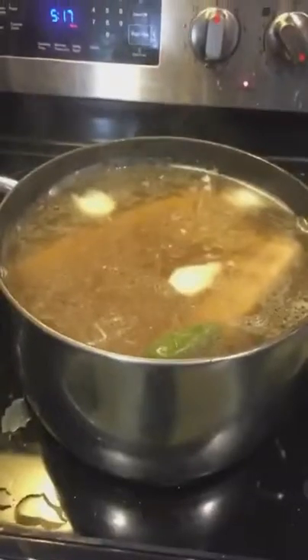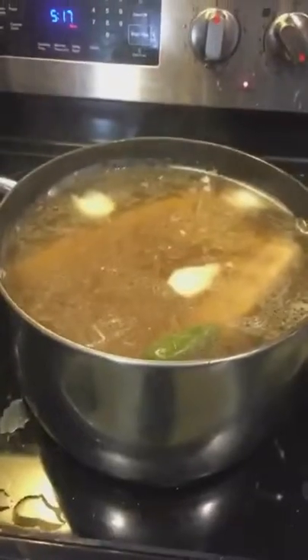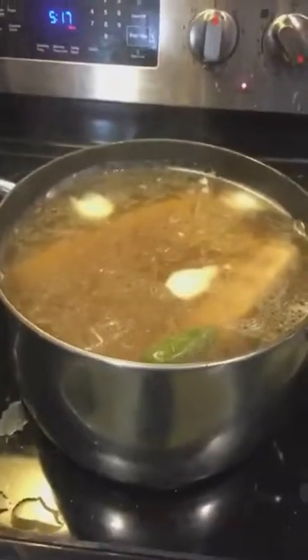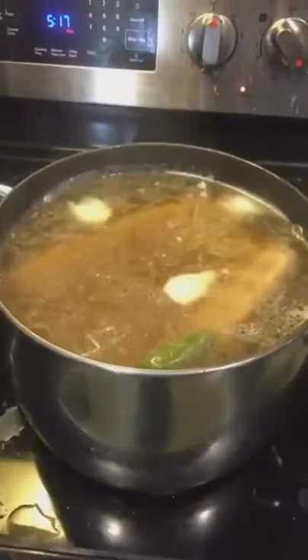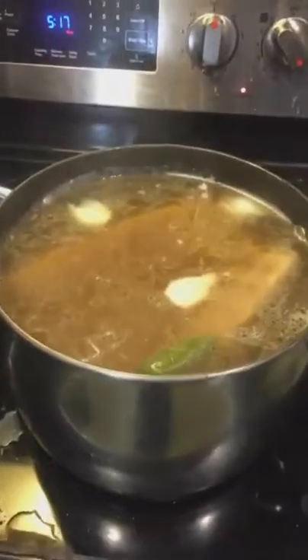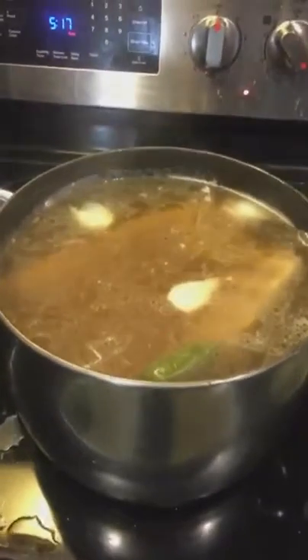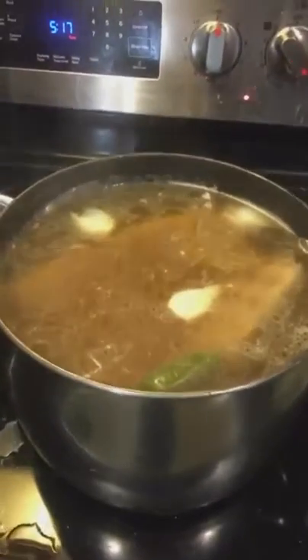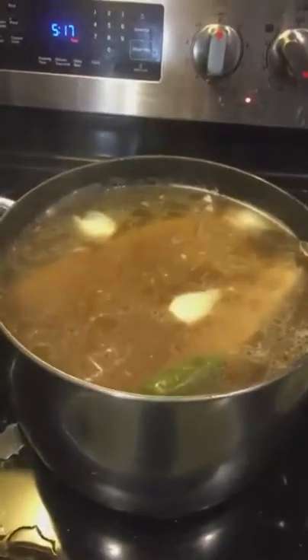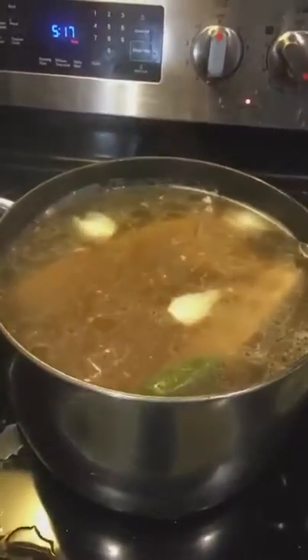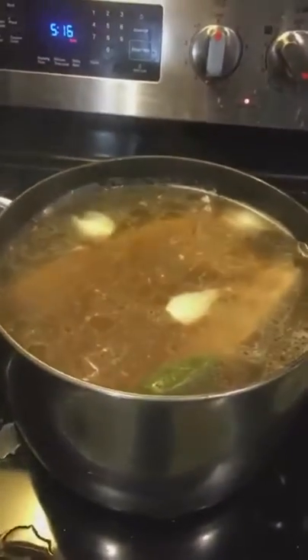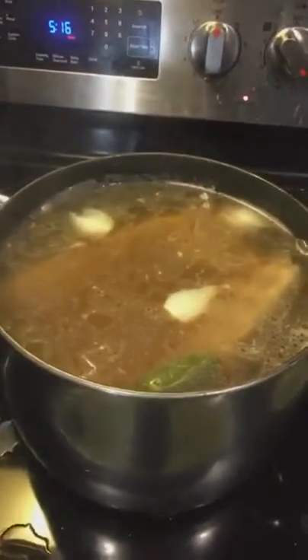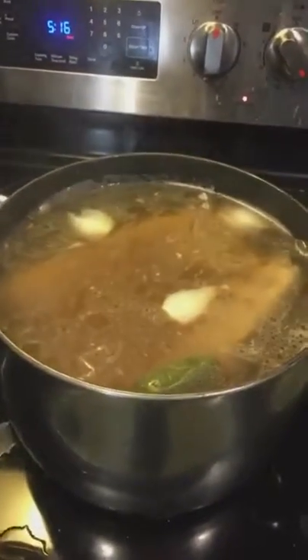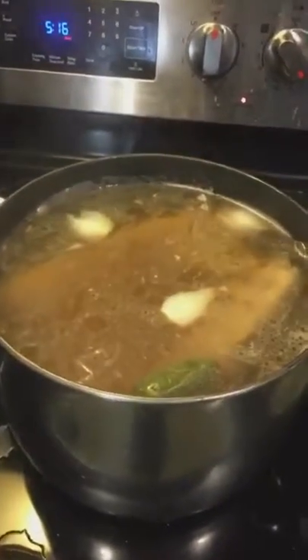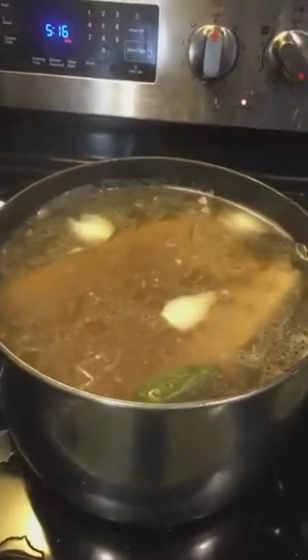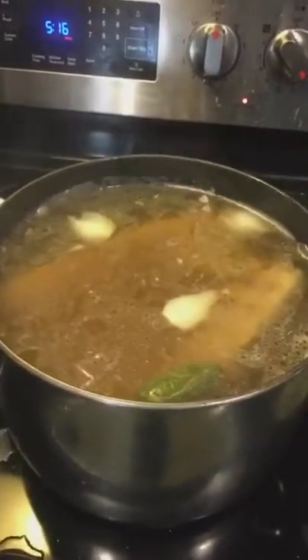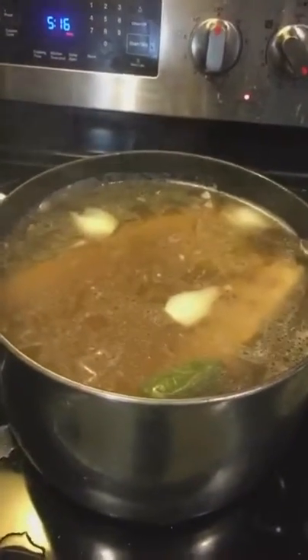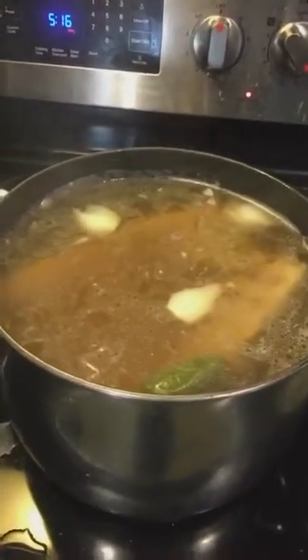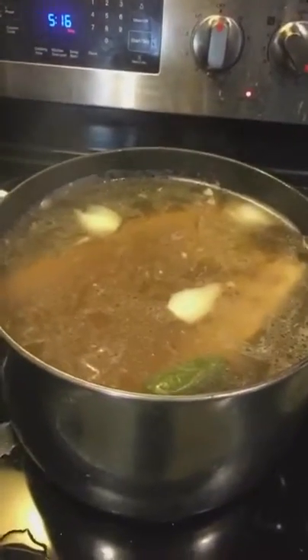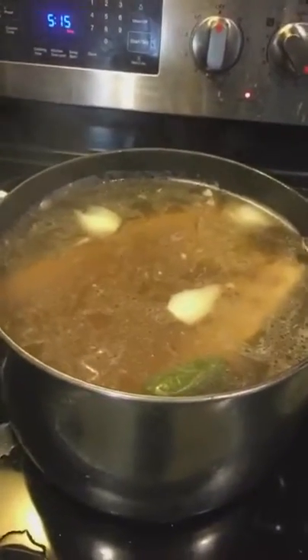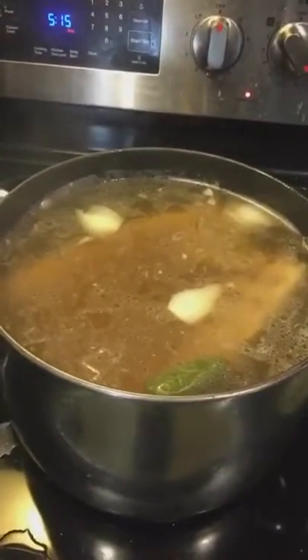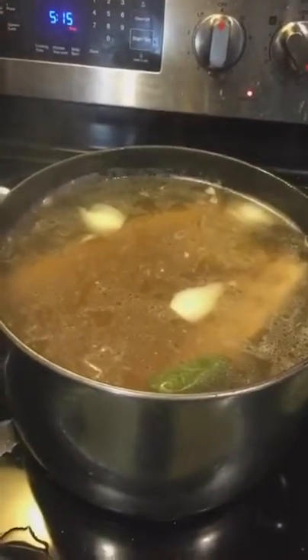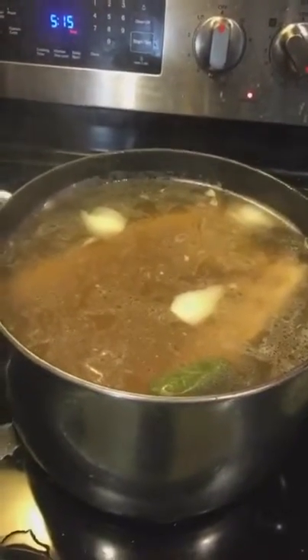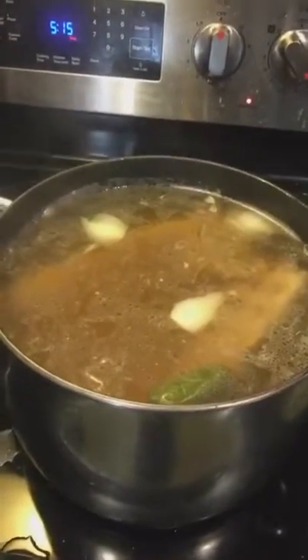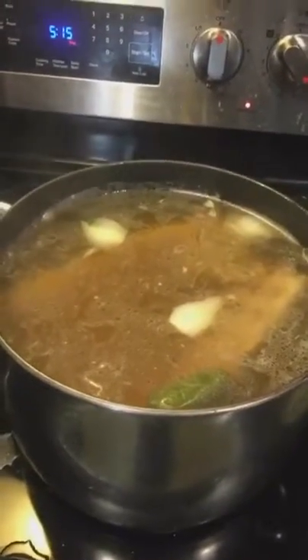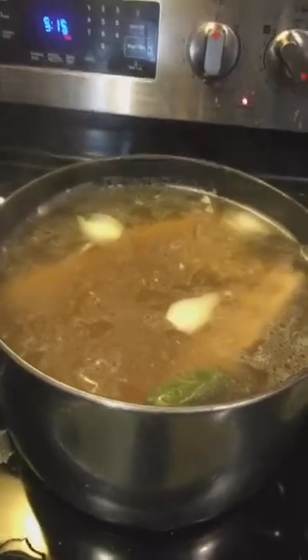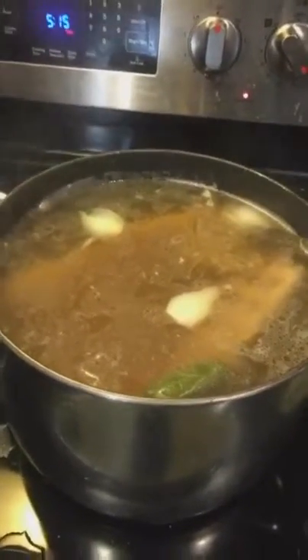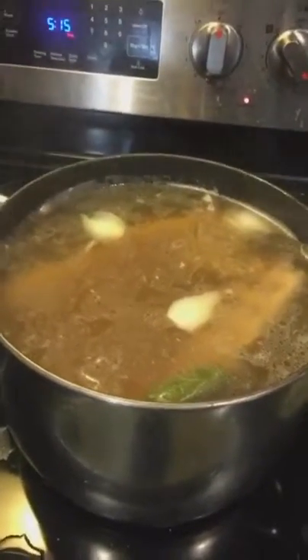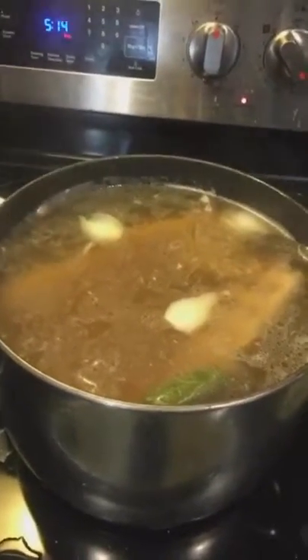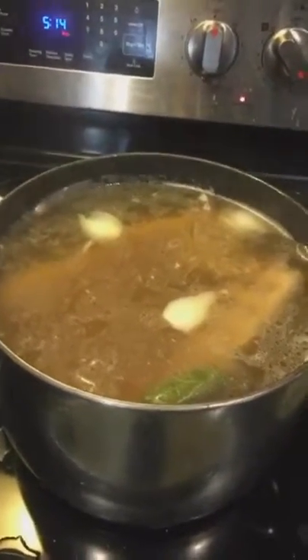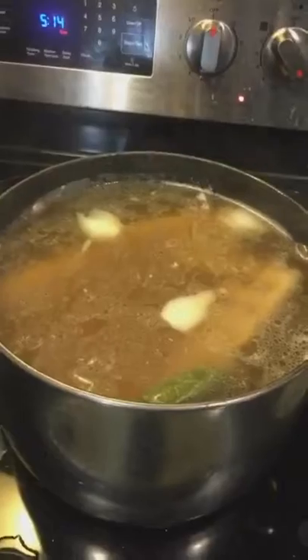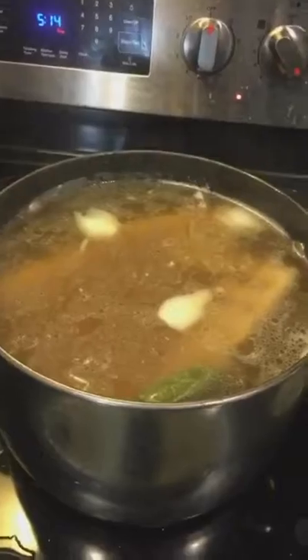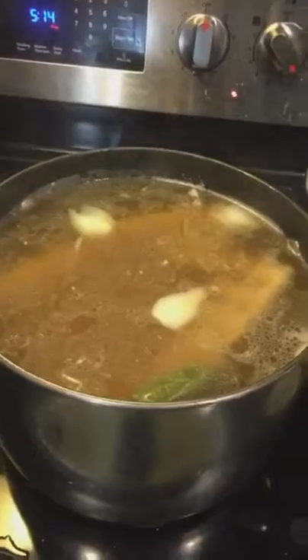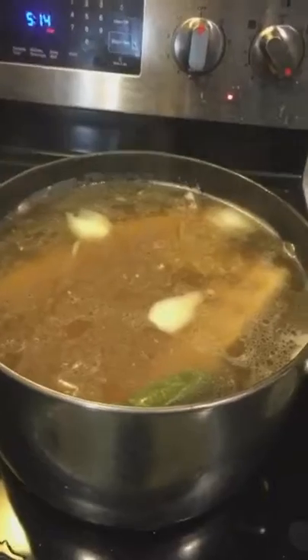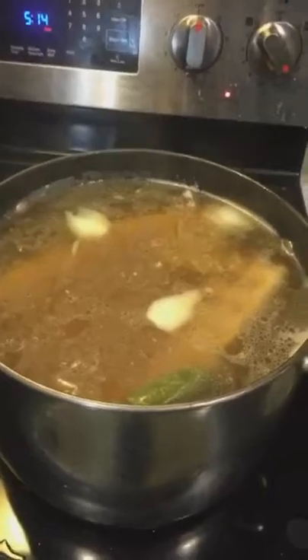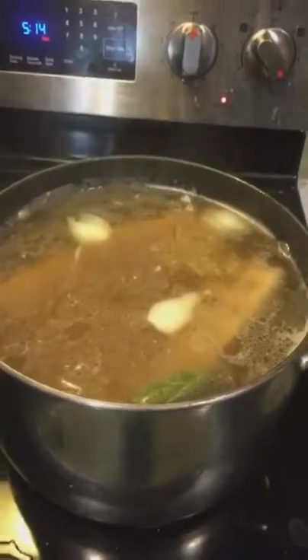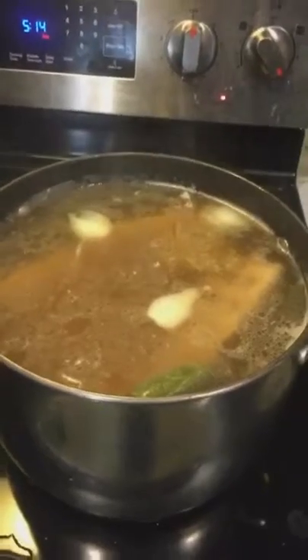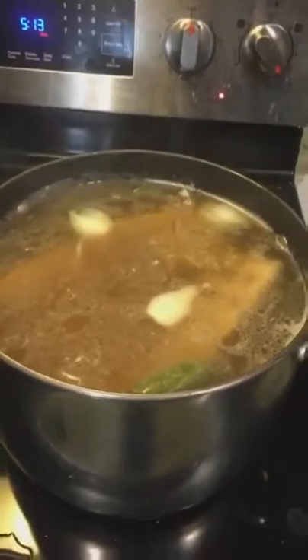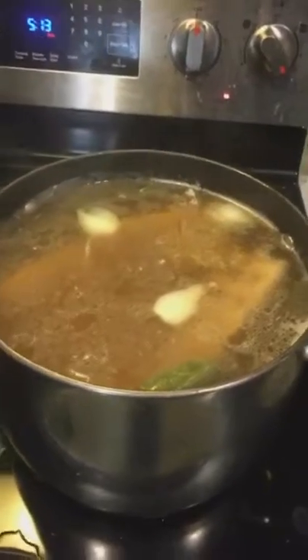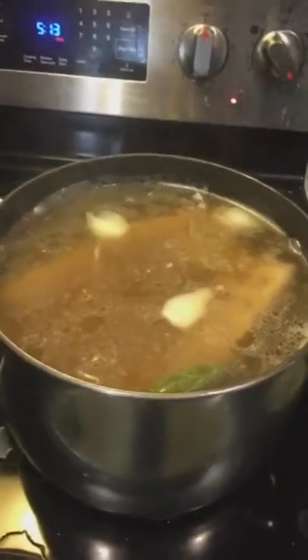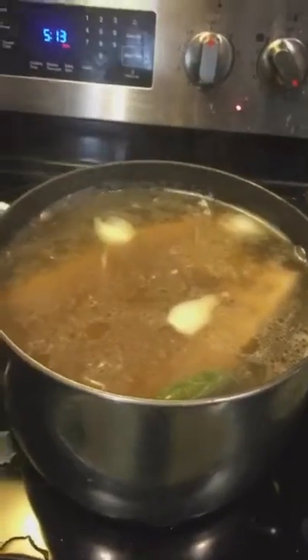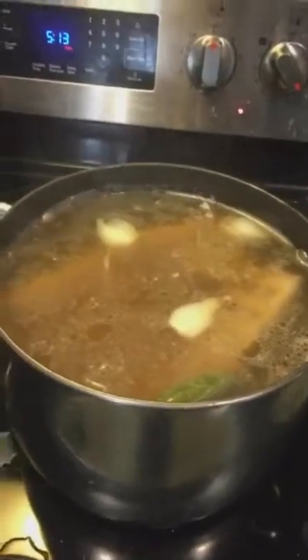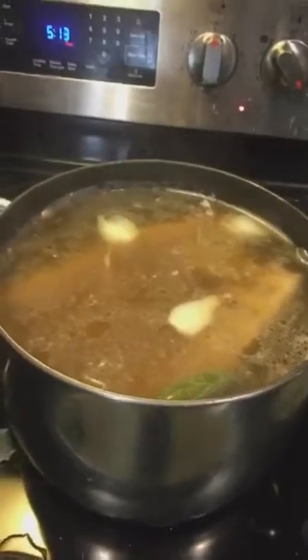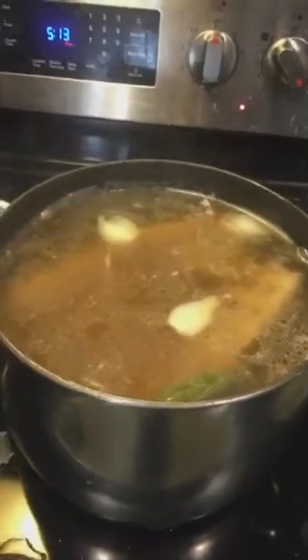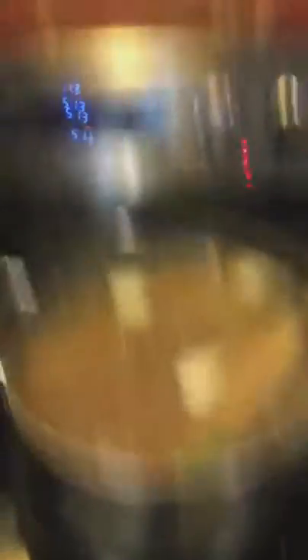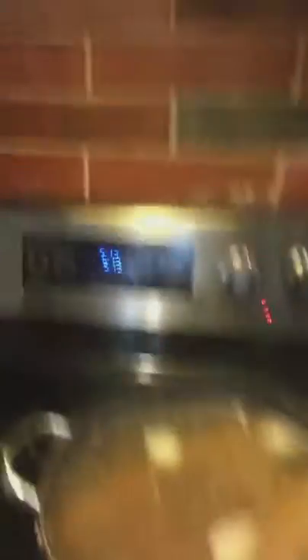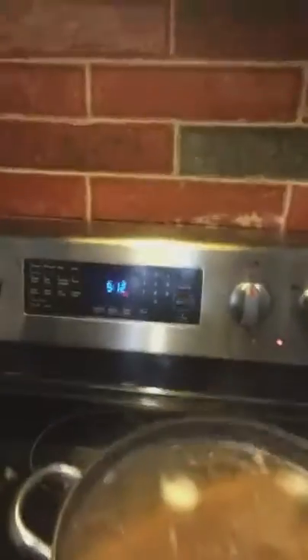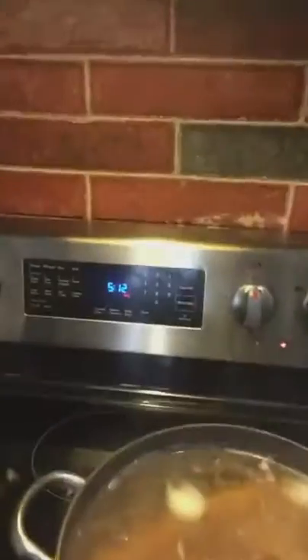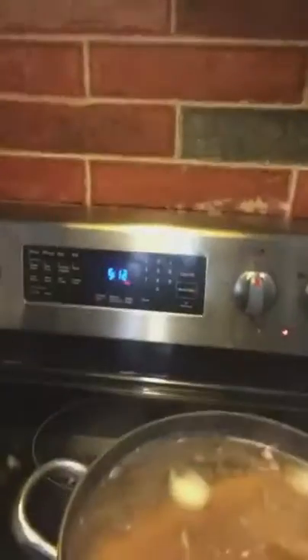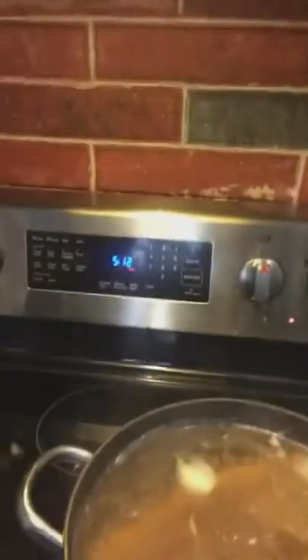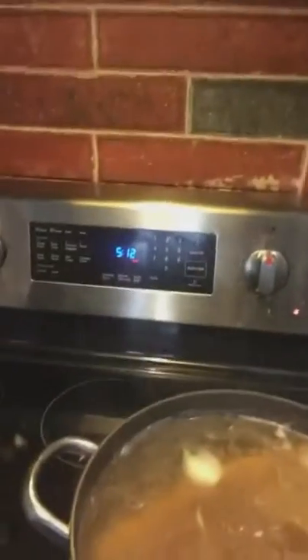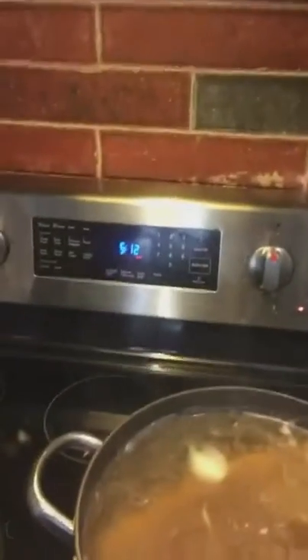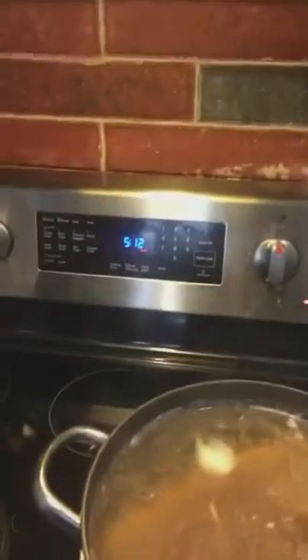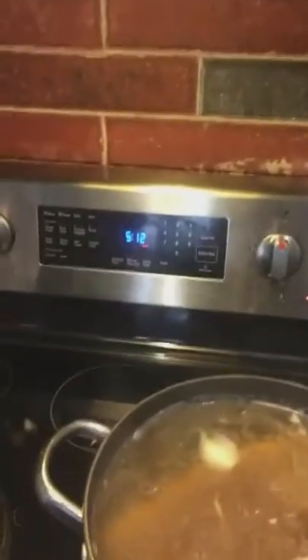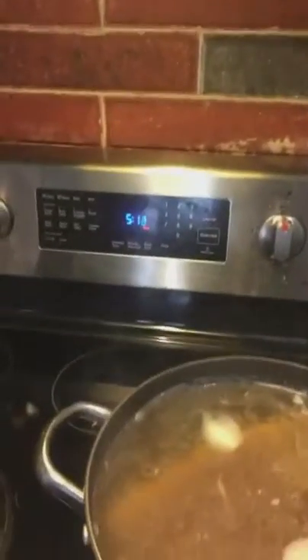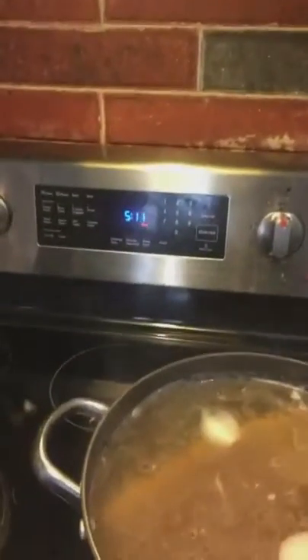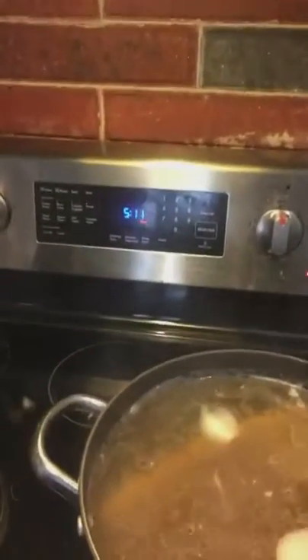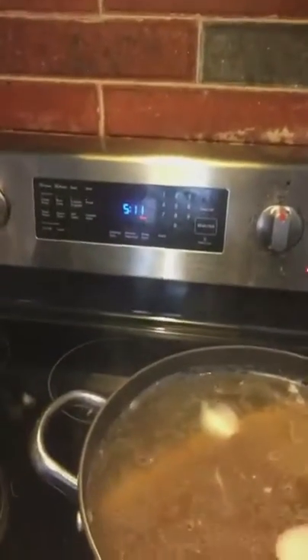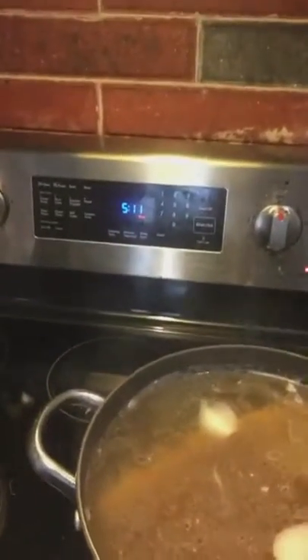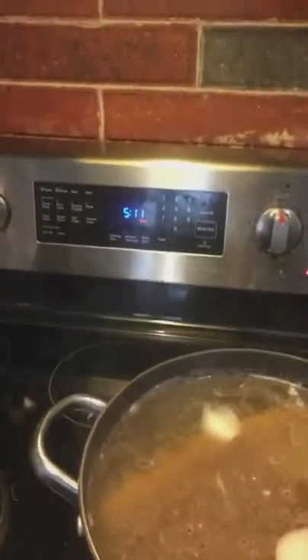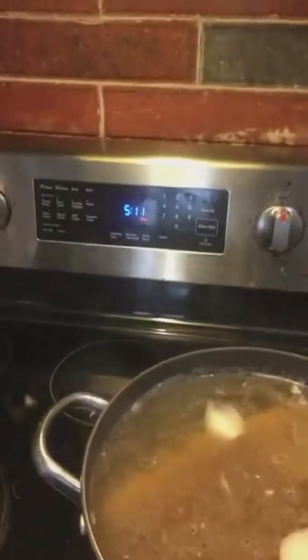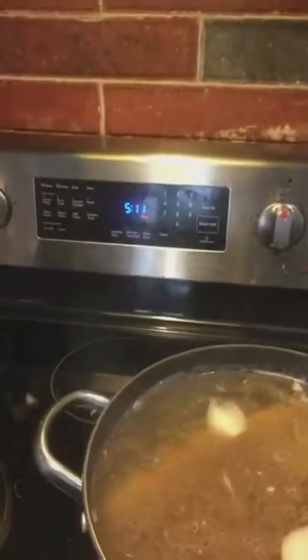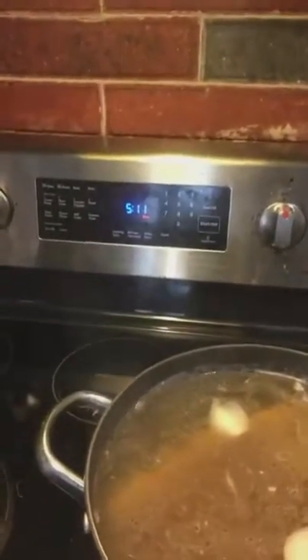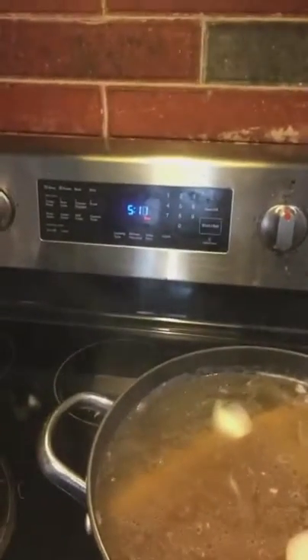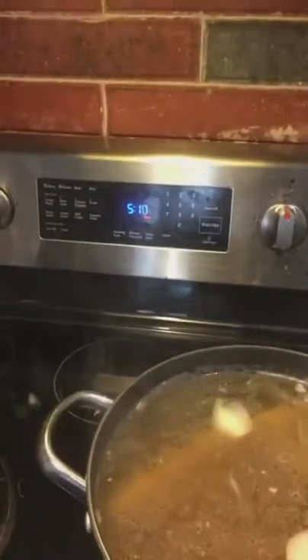Now, with all that new water, we've lost the boil. So we're gonna have to increase our time for like a couple more minutes.